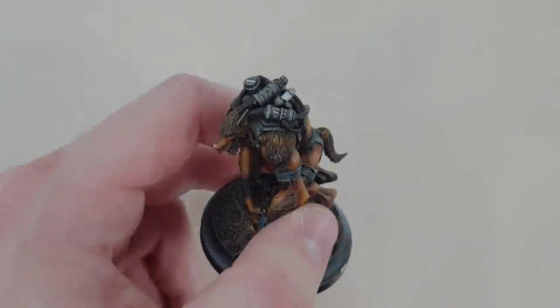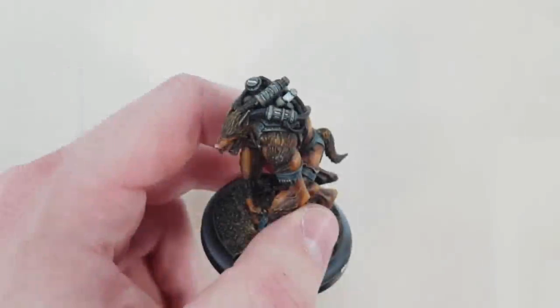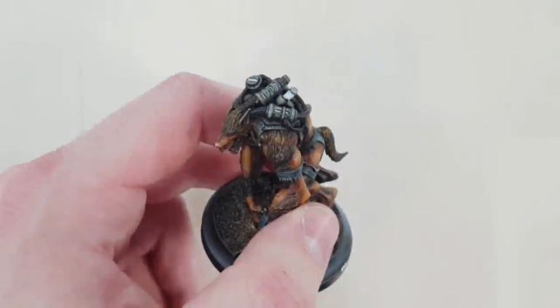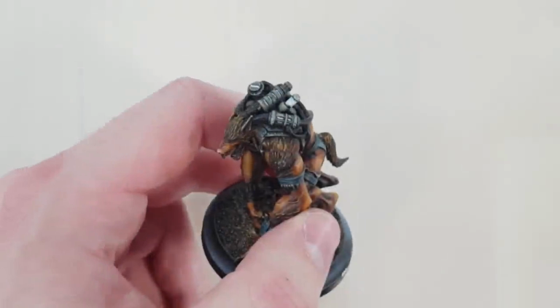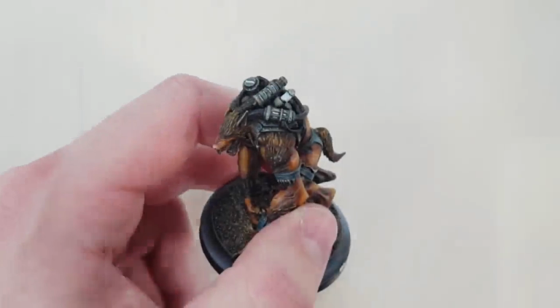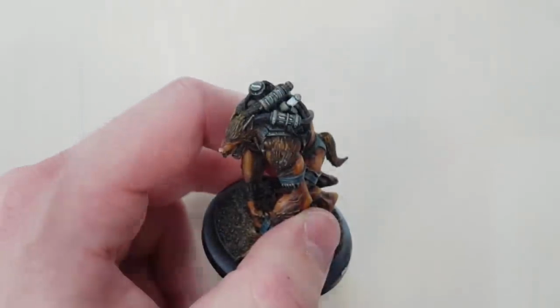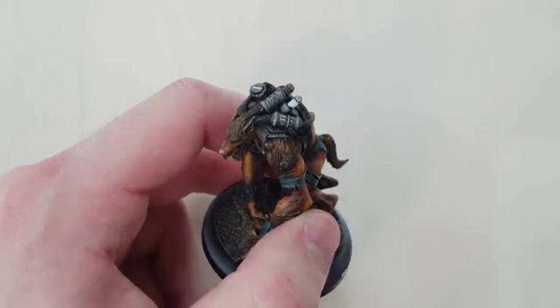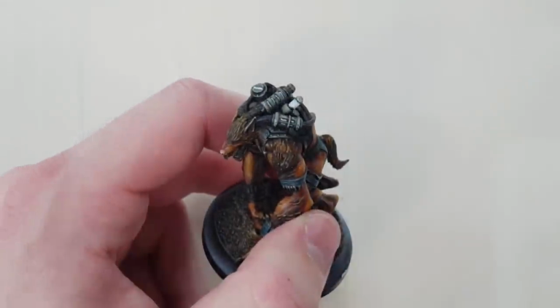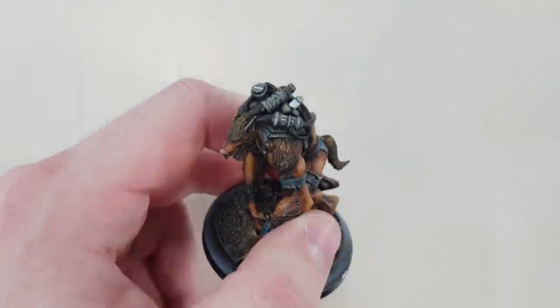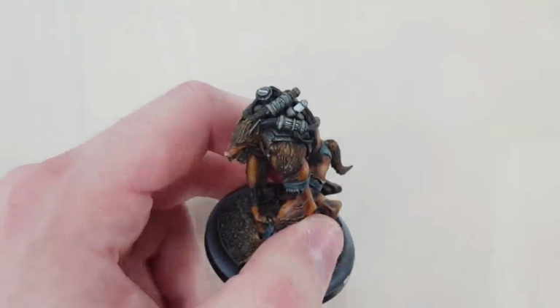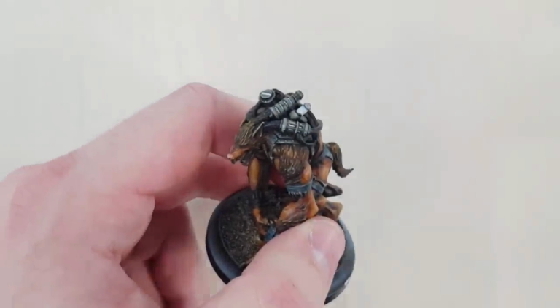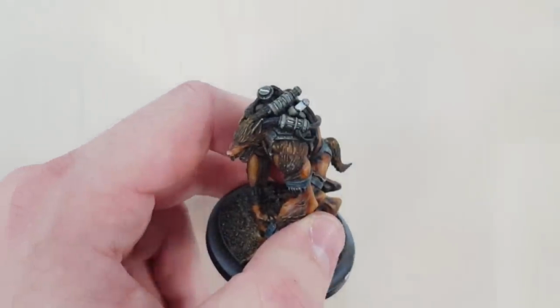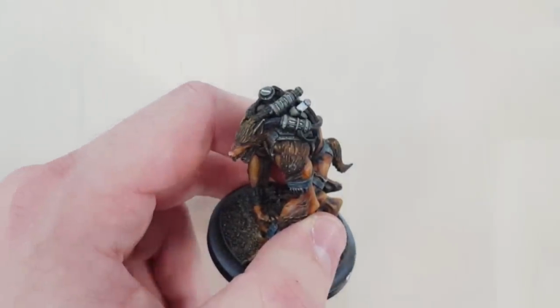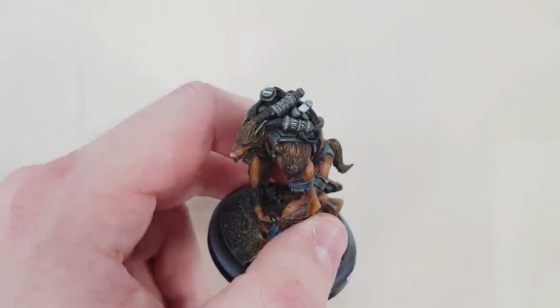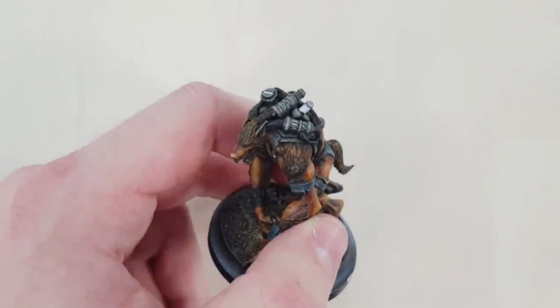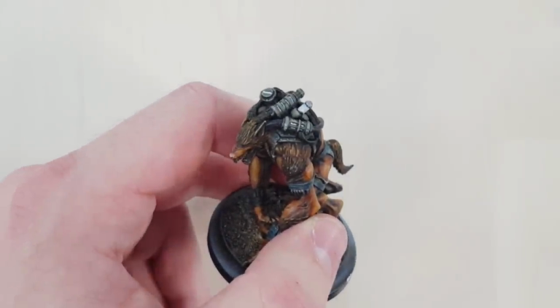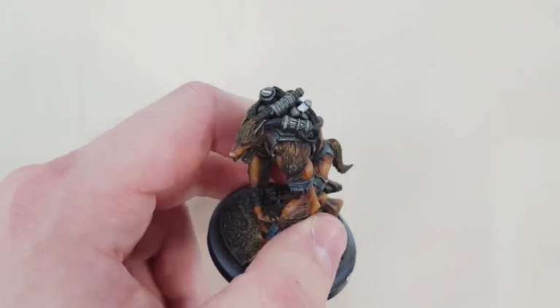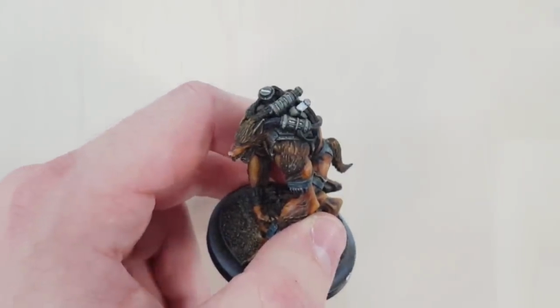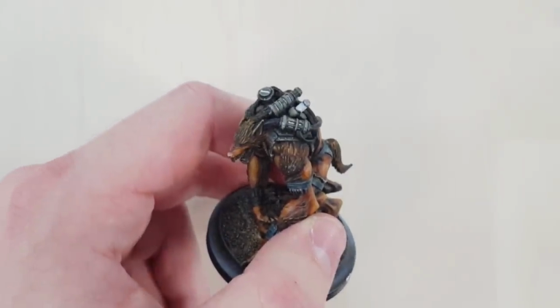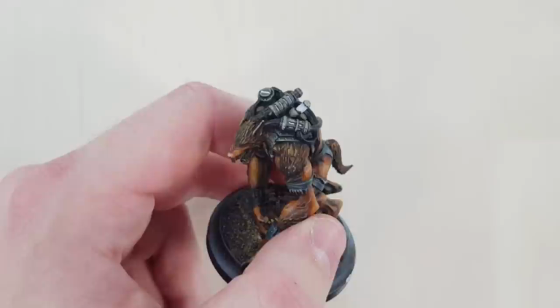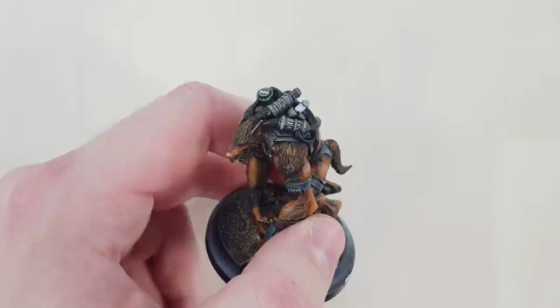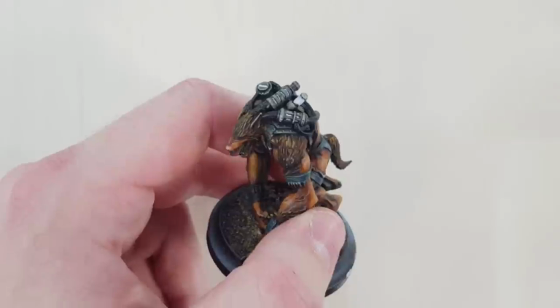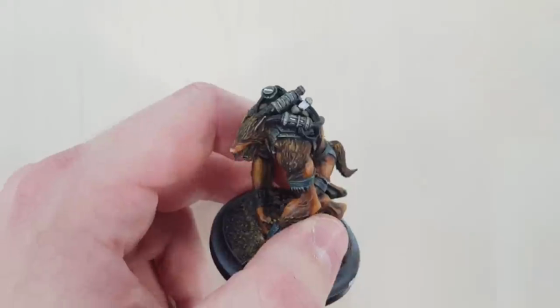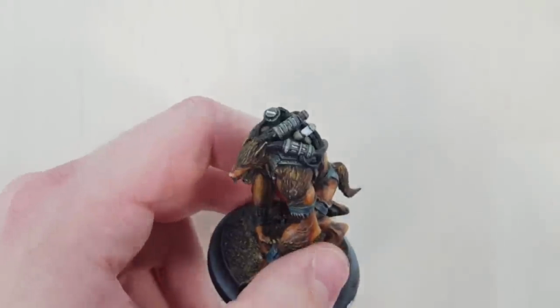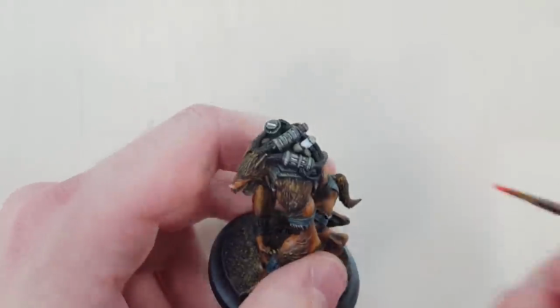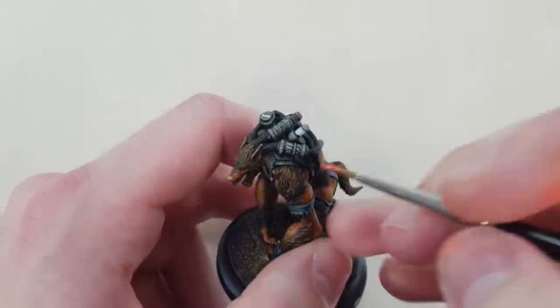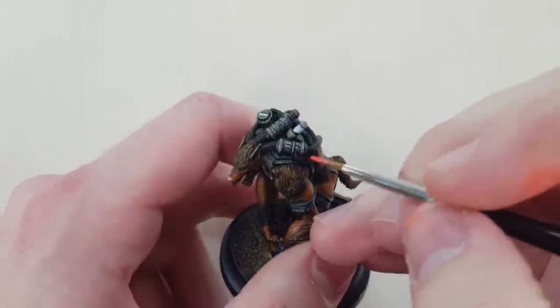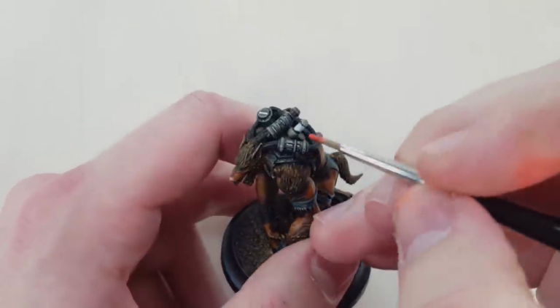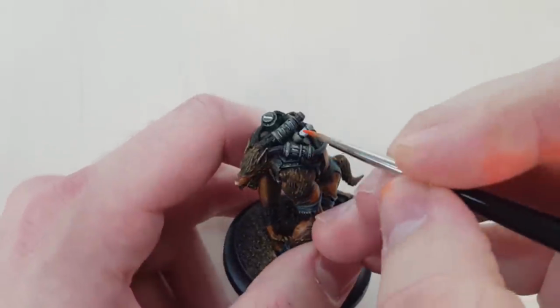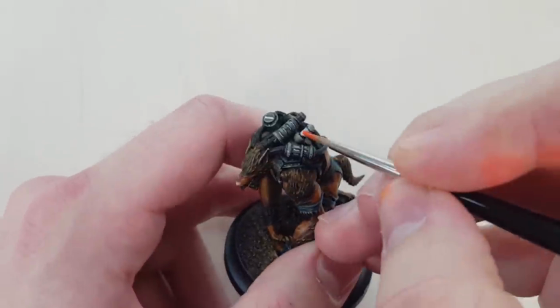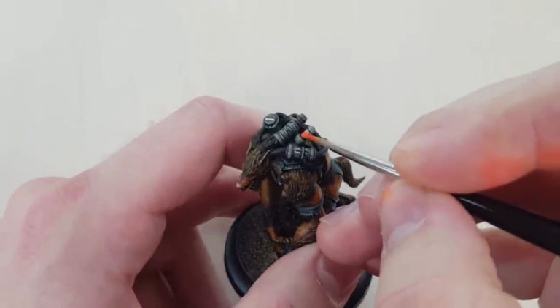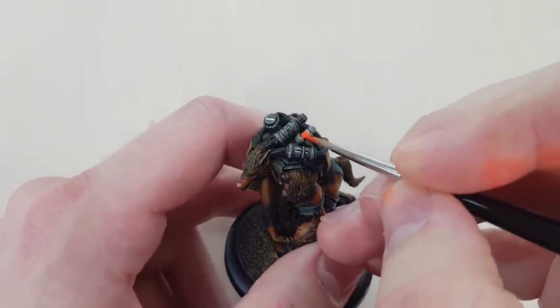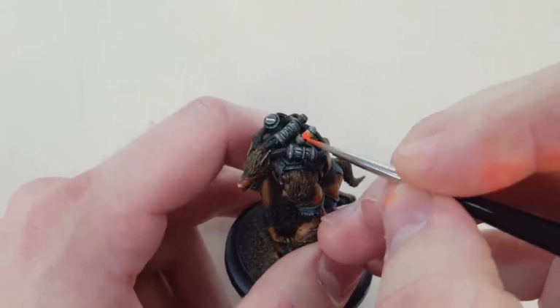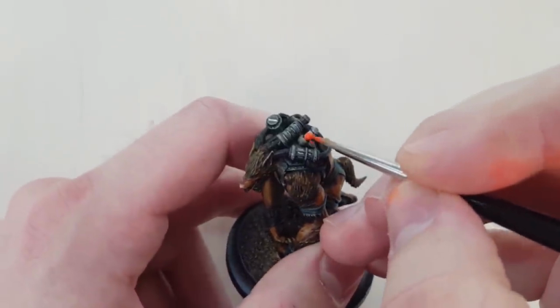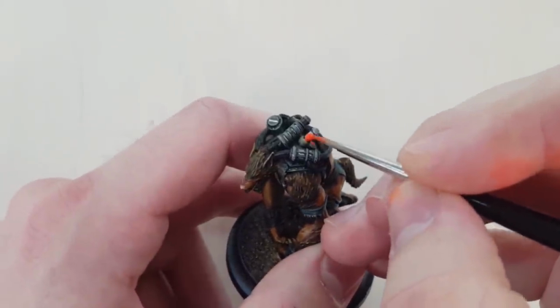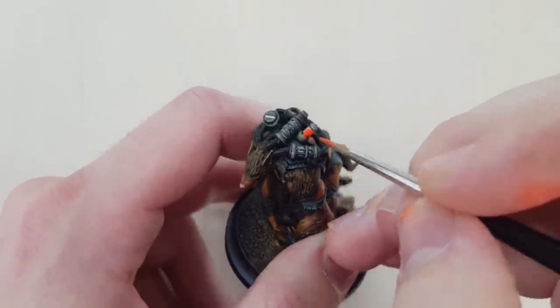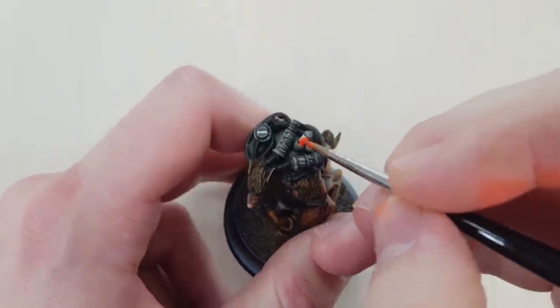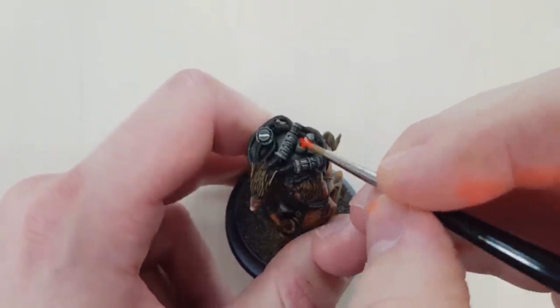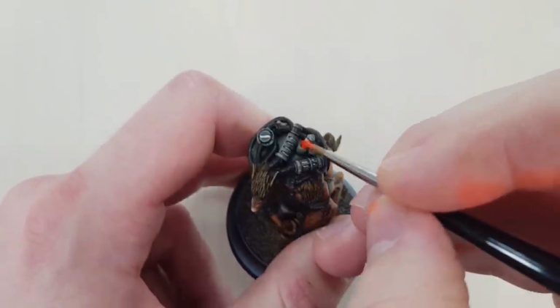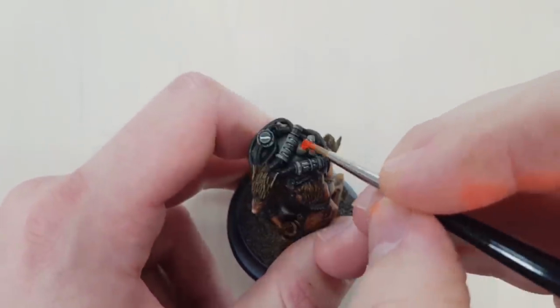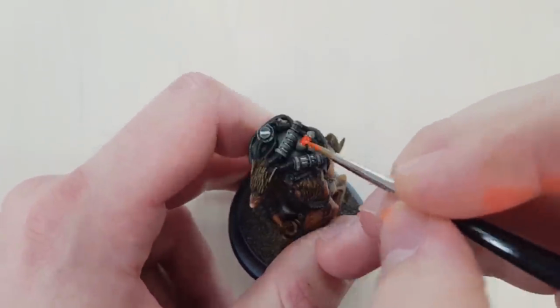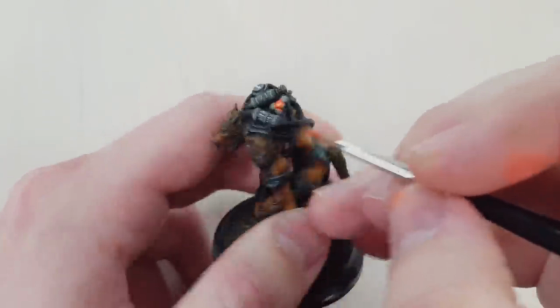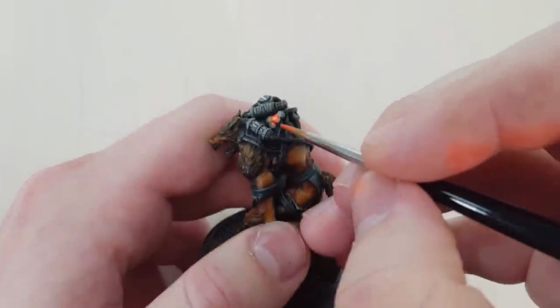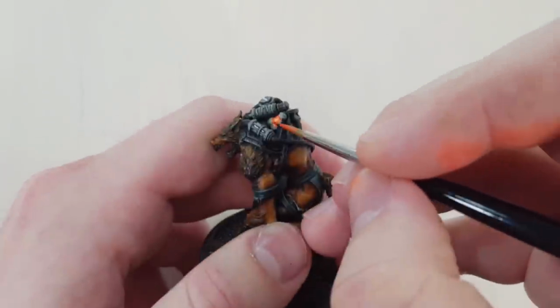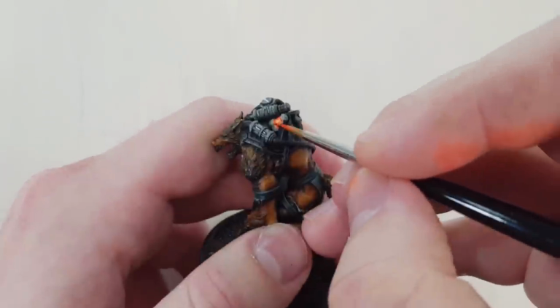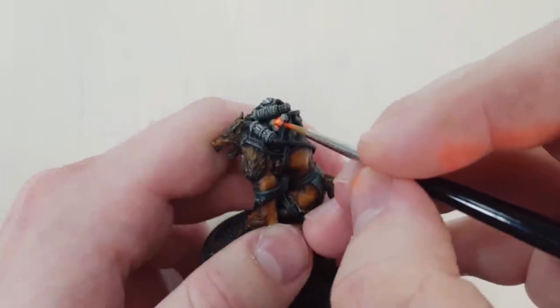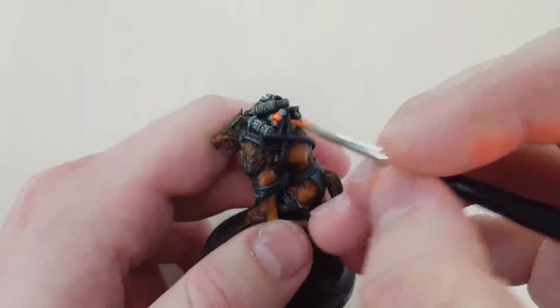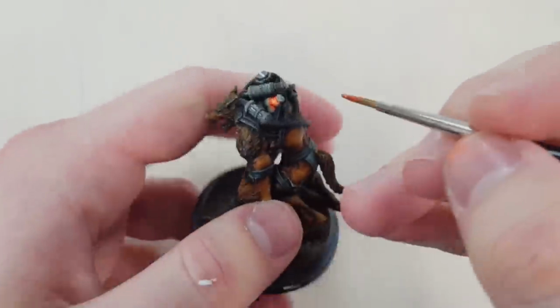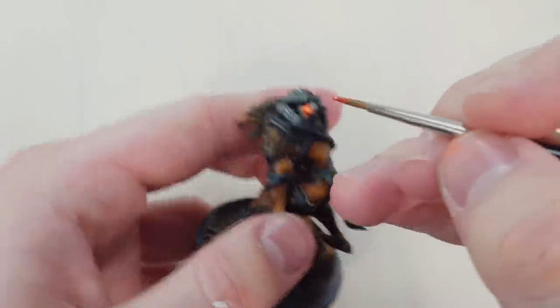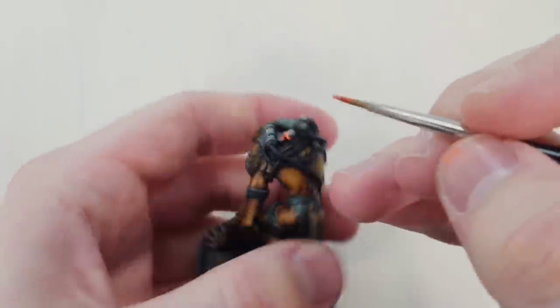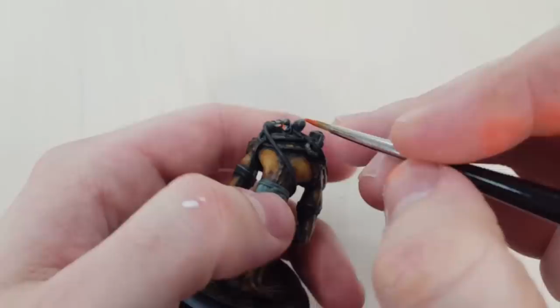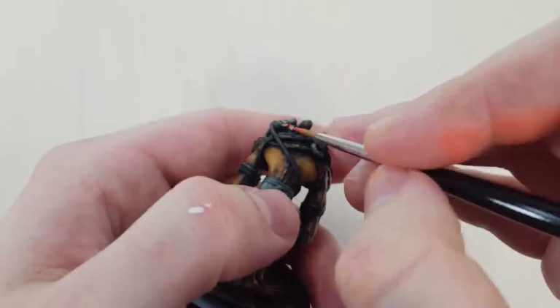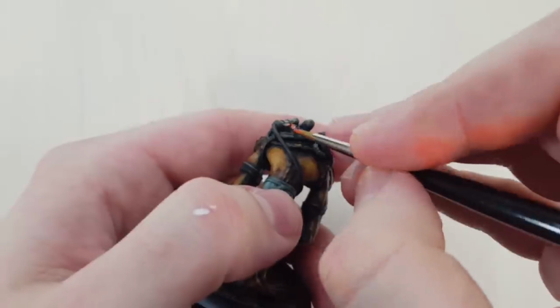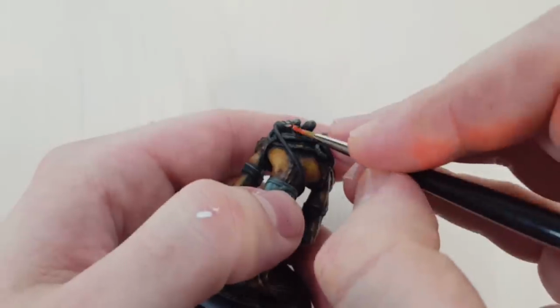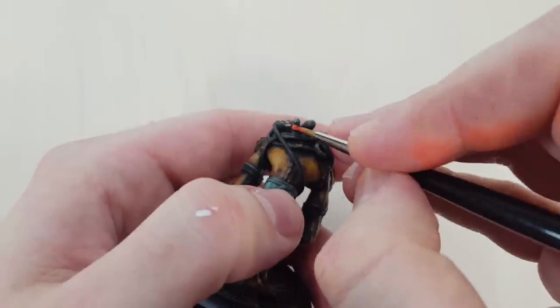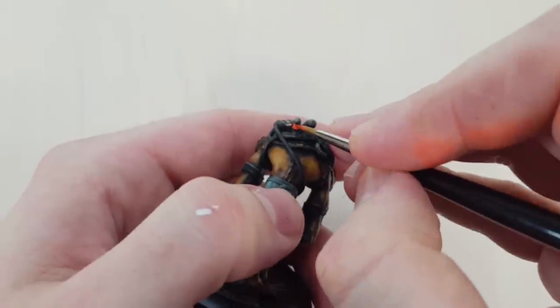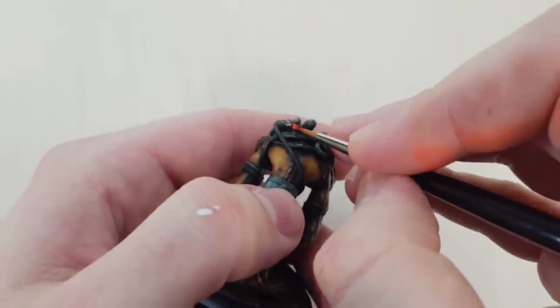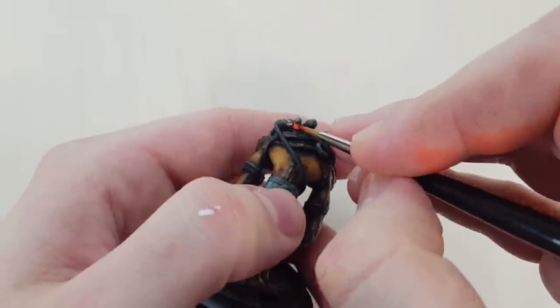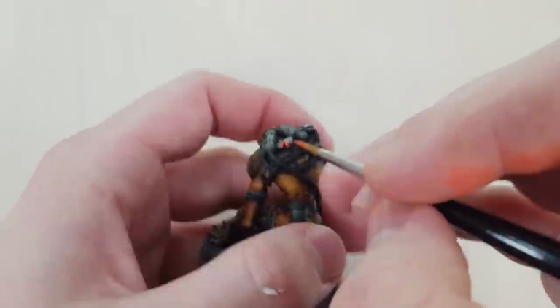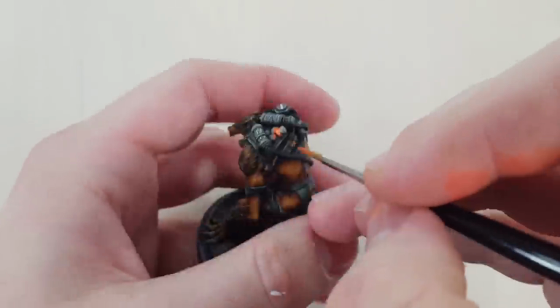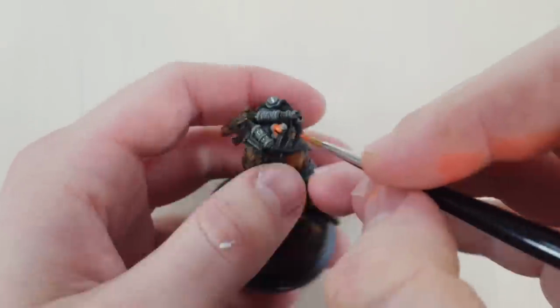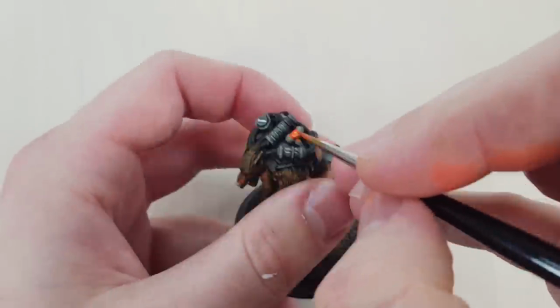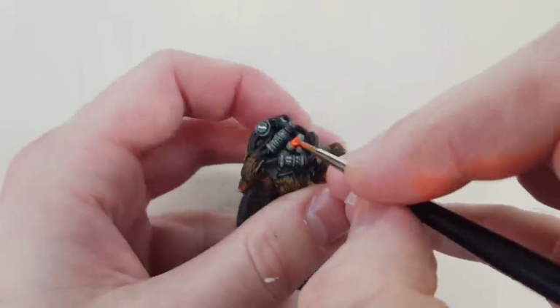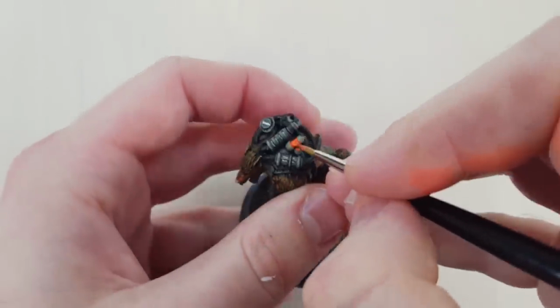Step 2: you're going to do a heavy glaze of fluorescent red. This paint is quite translucent so you don't water it down whatsoever.